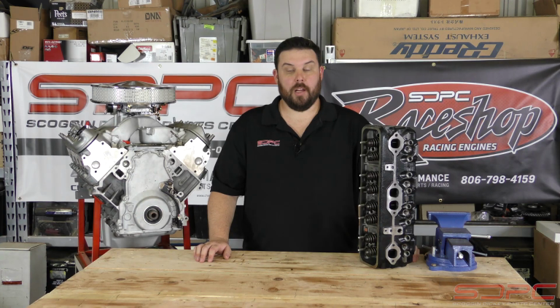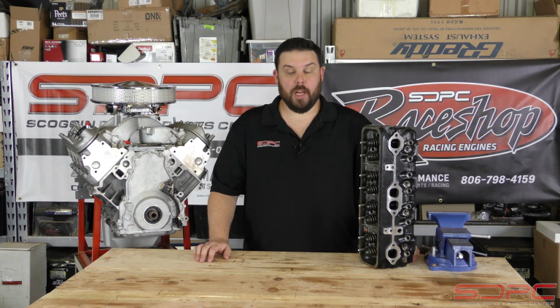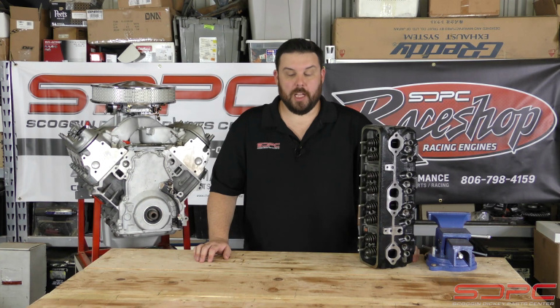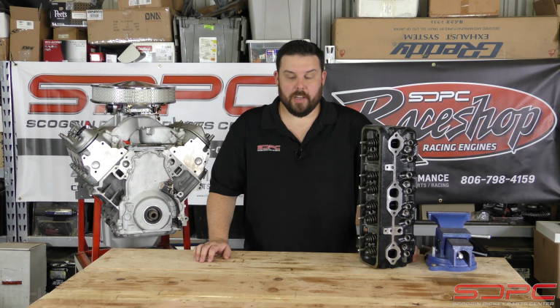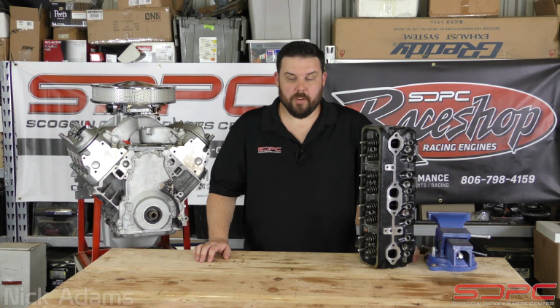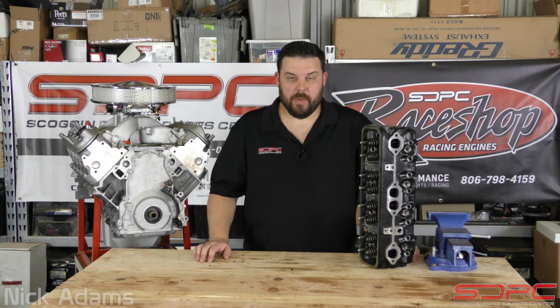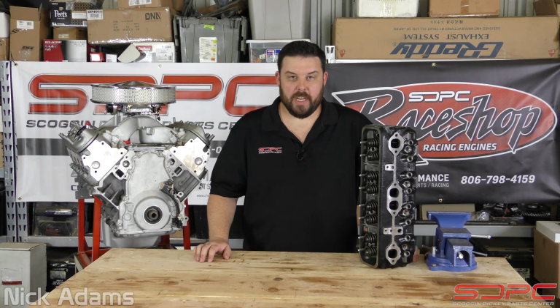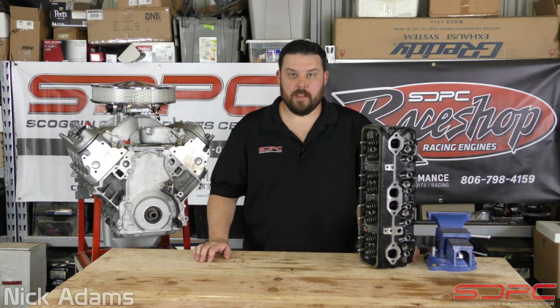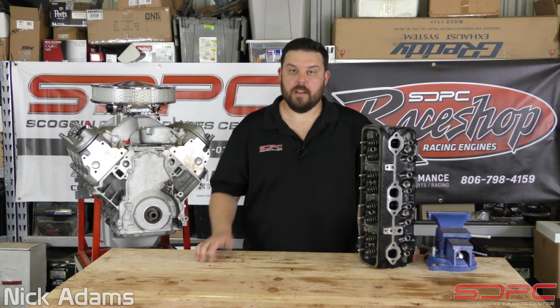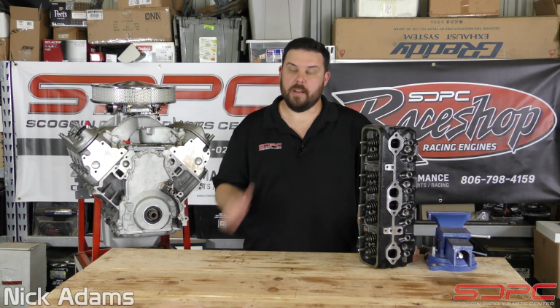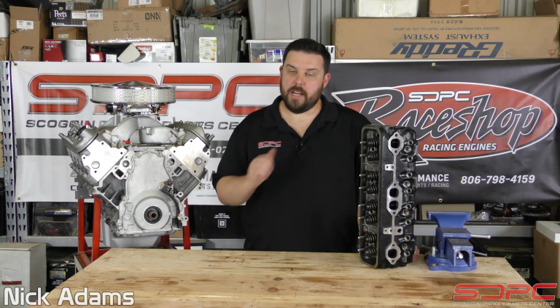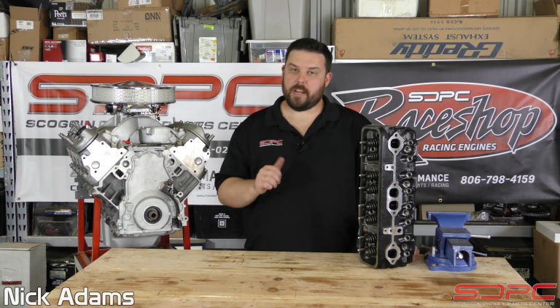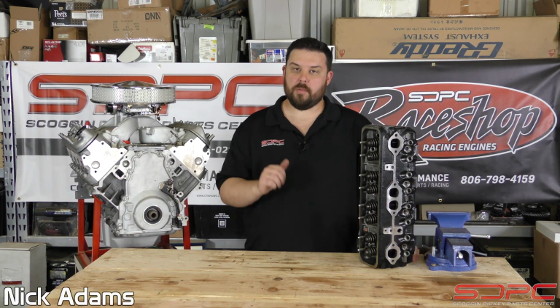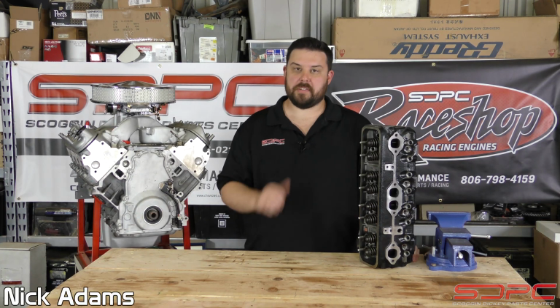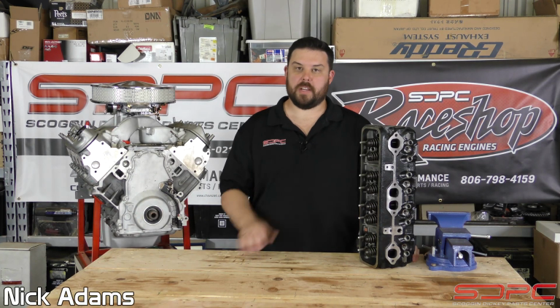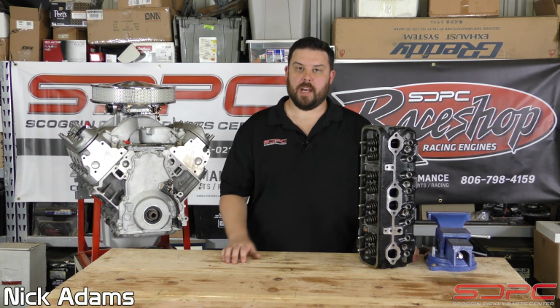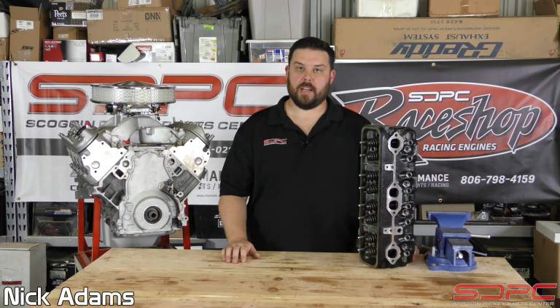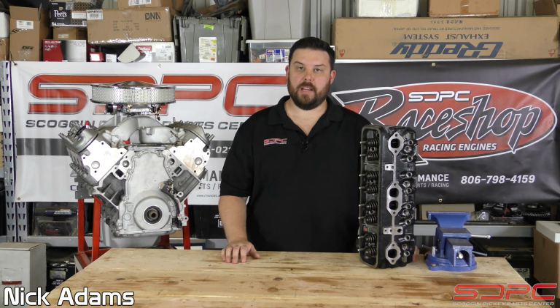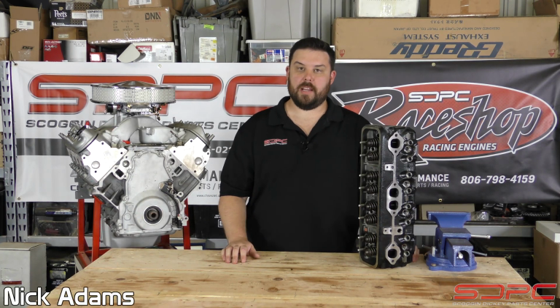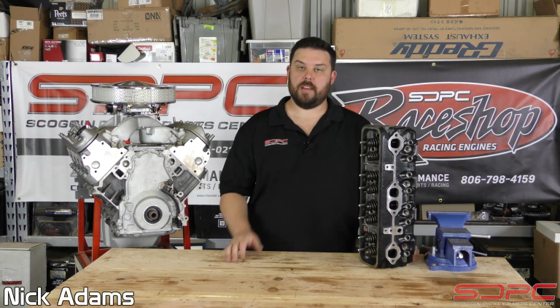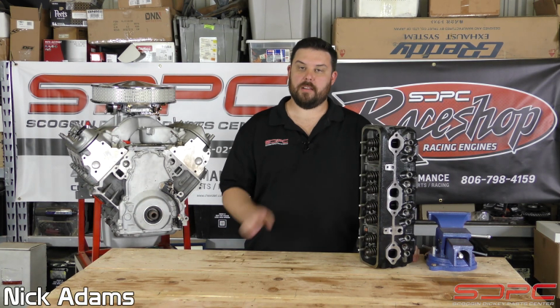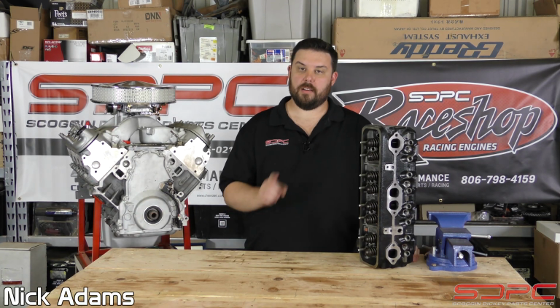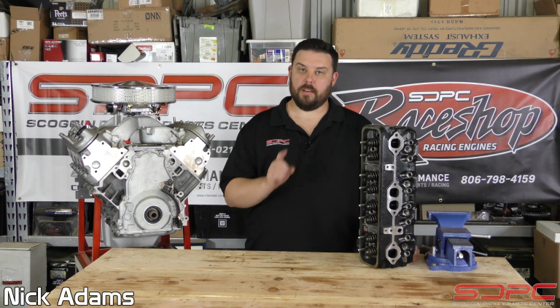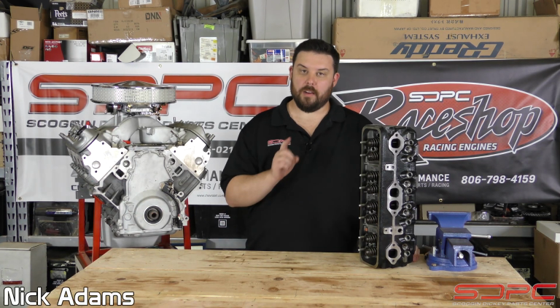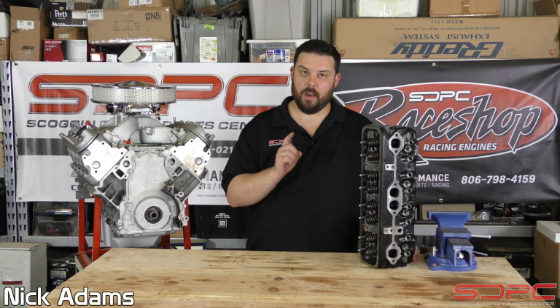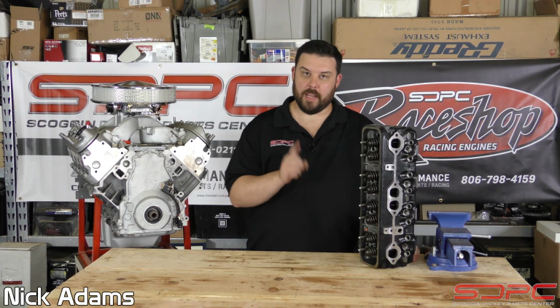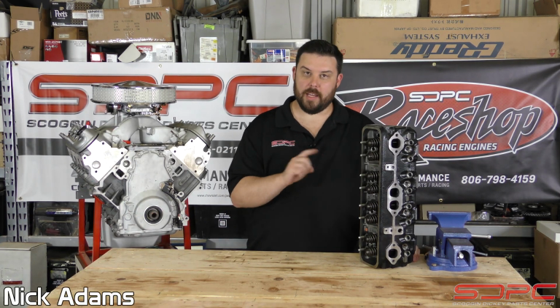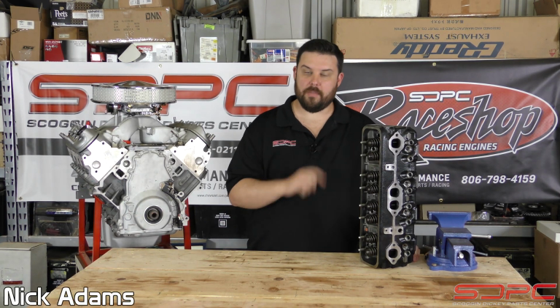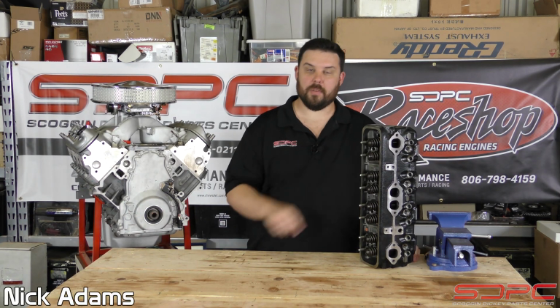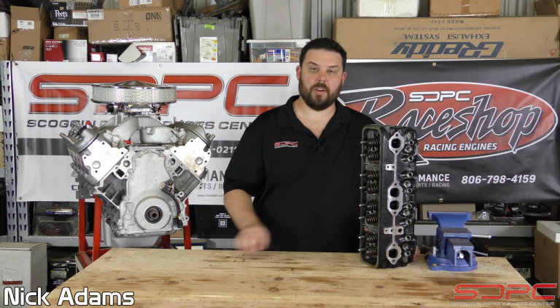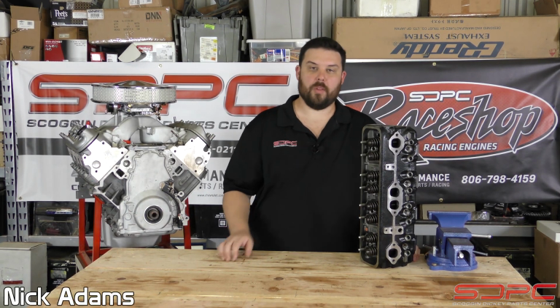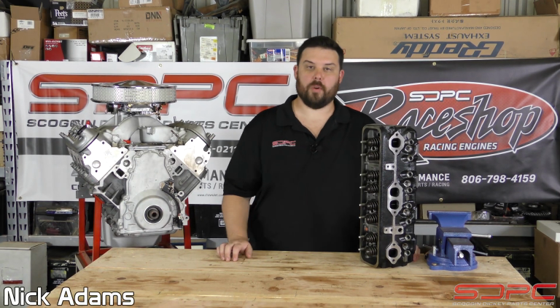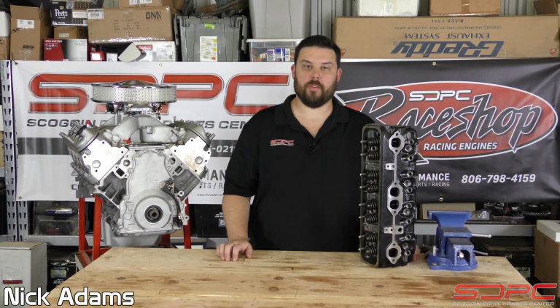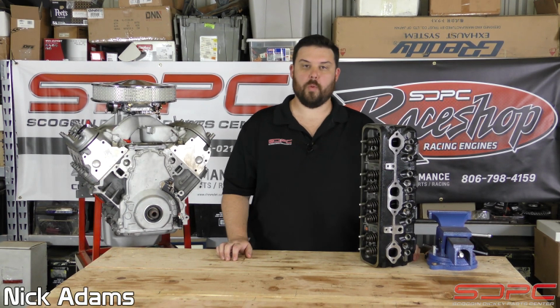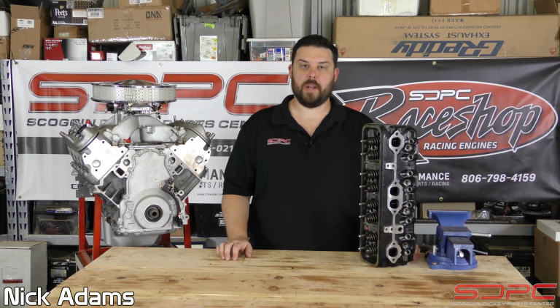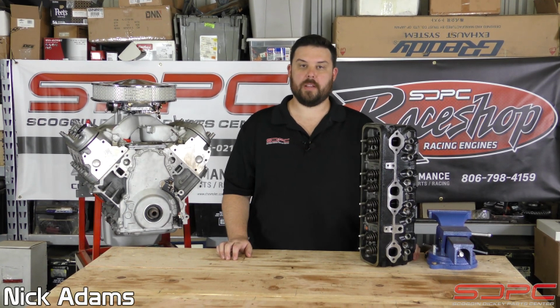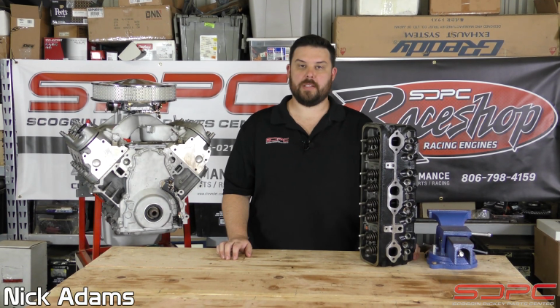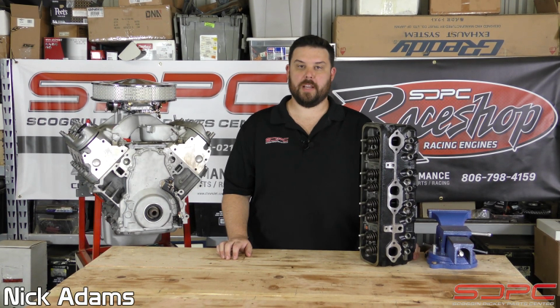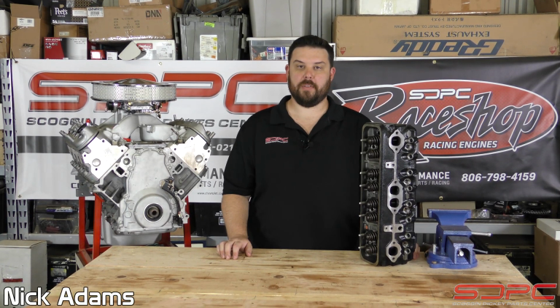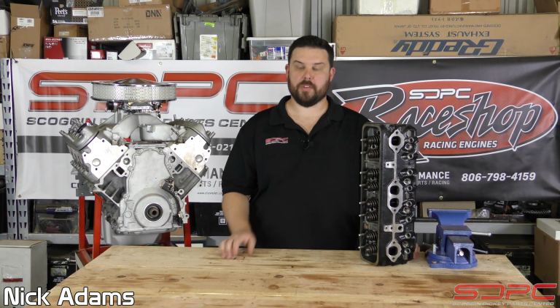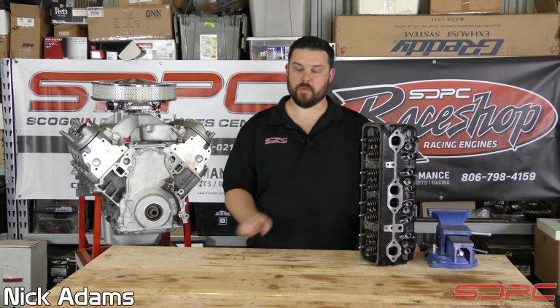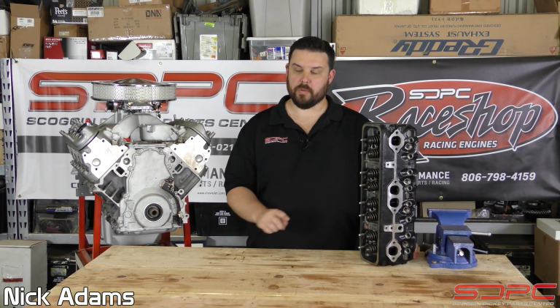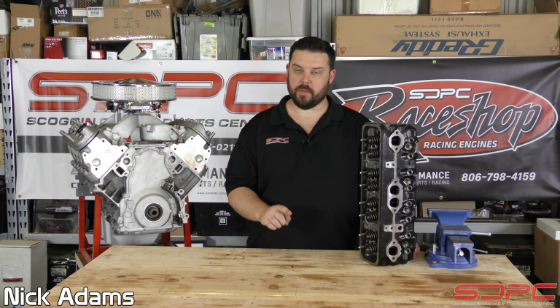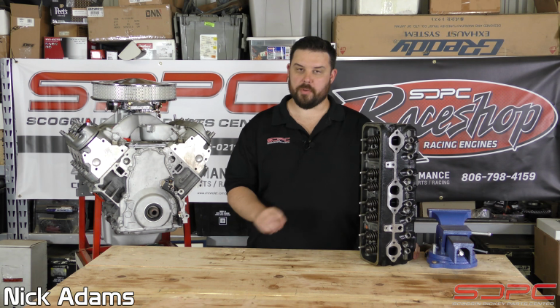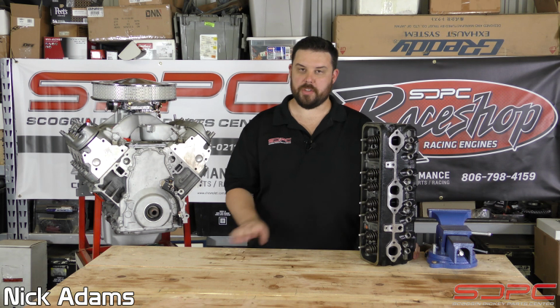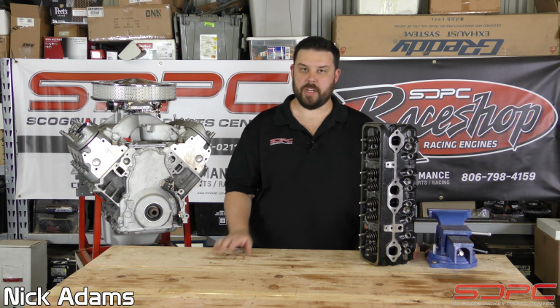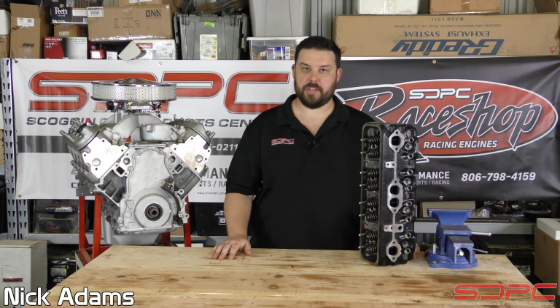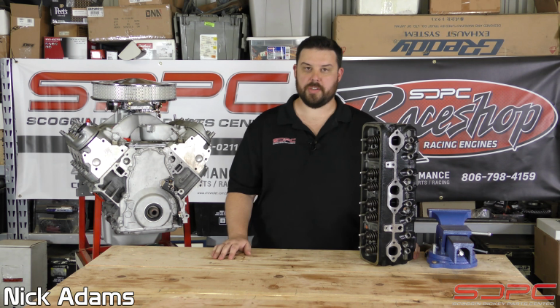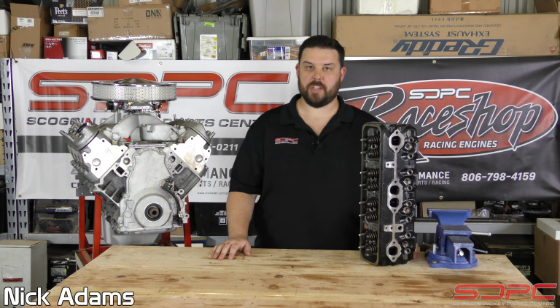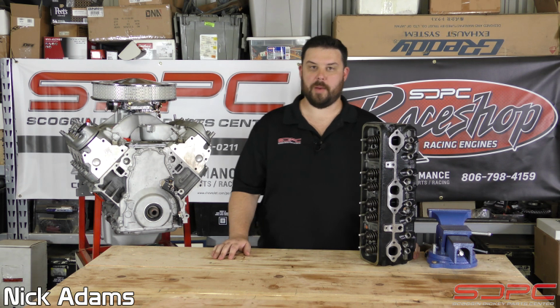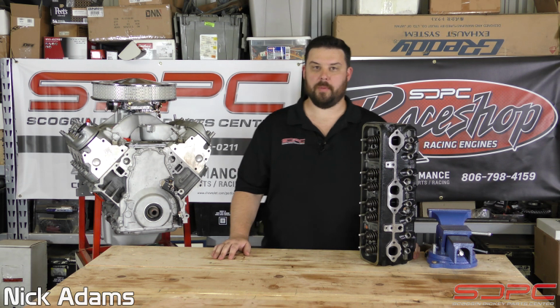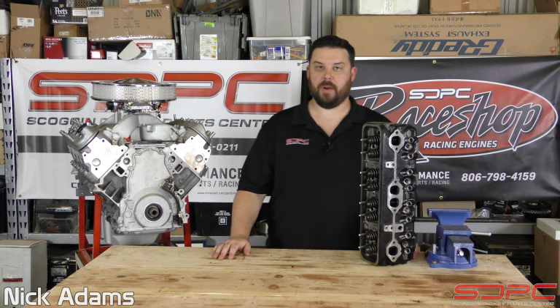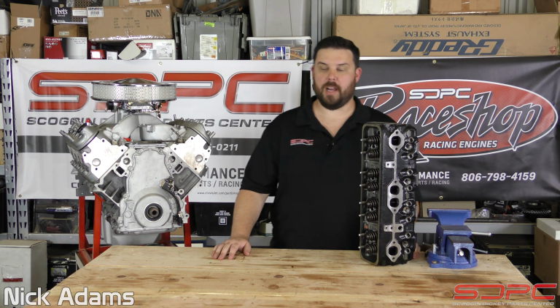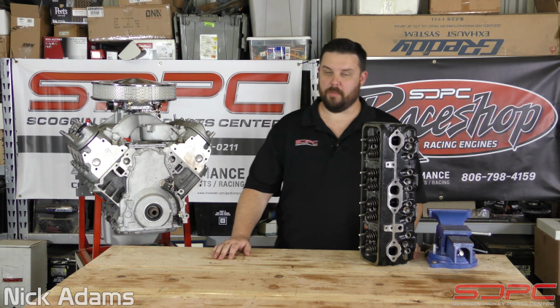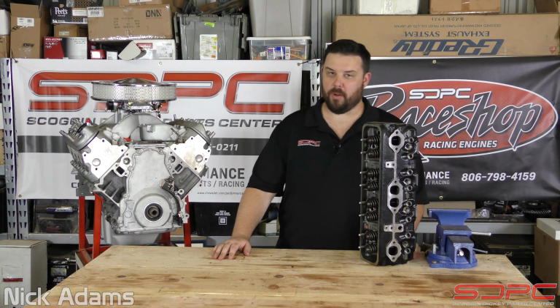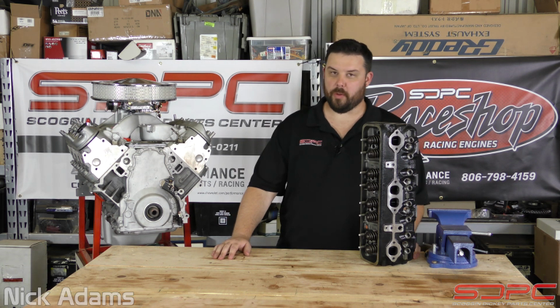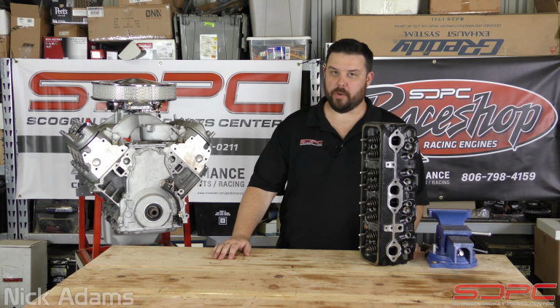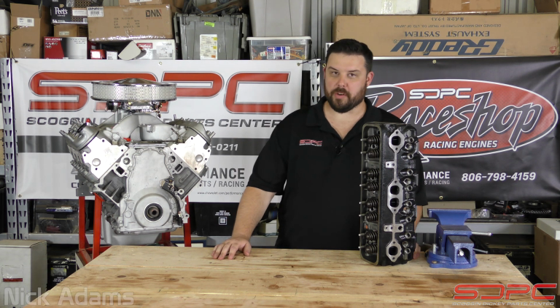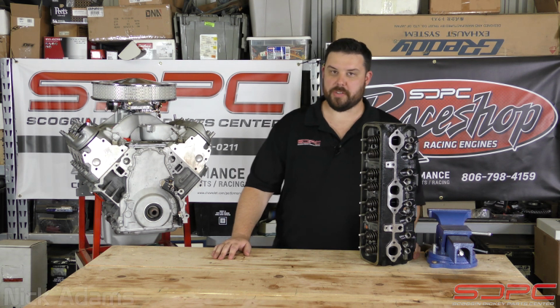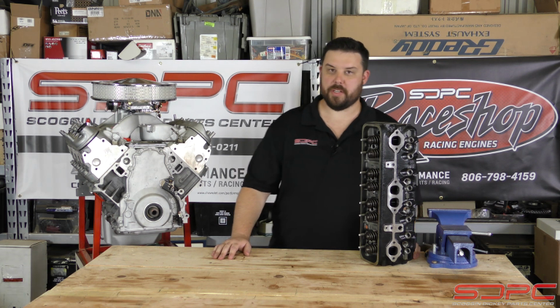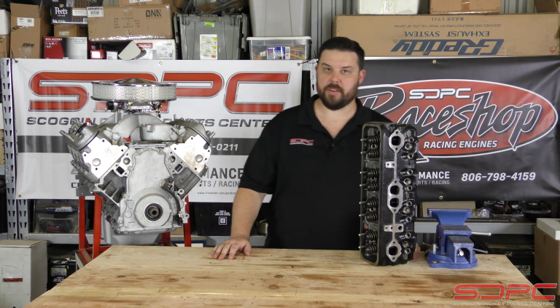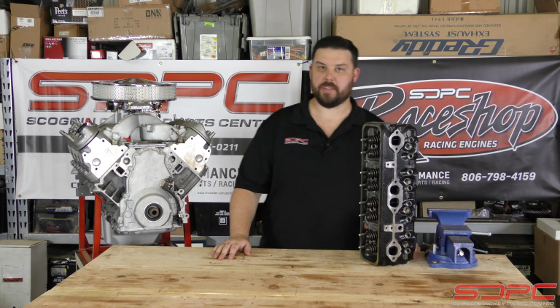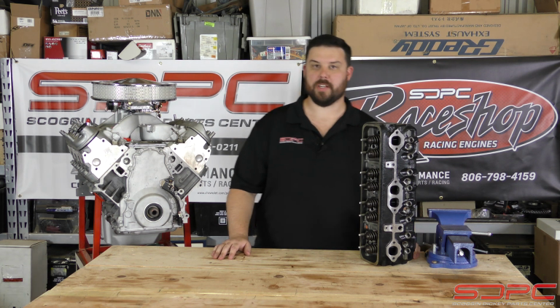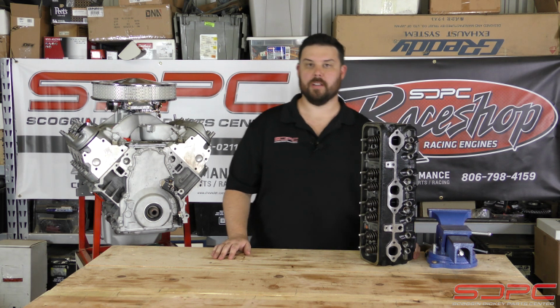Hello everybody, Nick here with Scott Gondike again for another one of our weekly tech videos. We really appreciate you stopping by and following our series here.